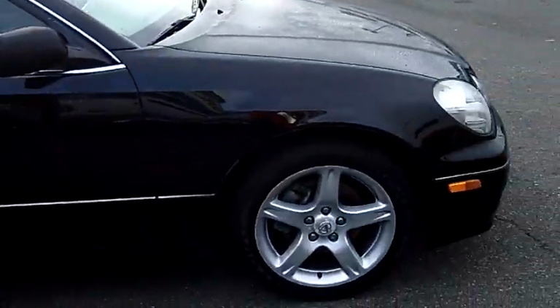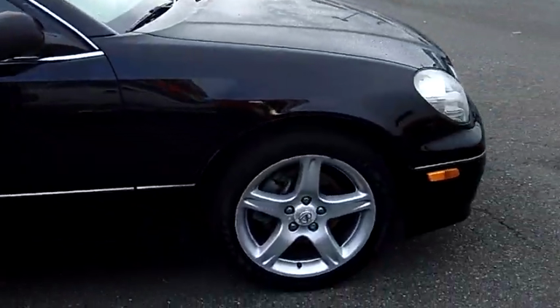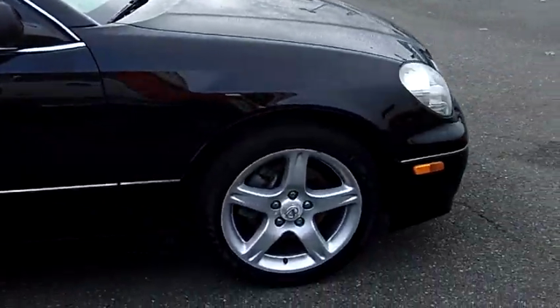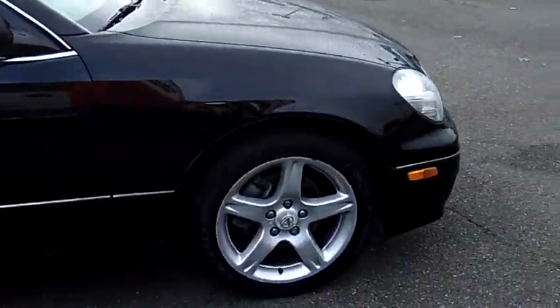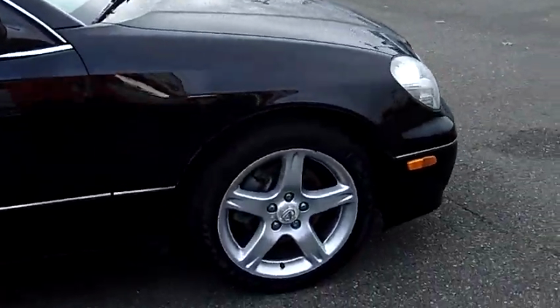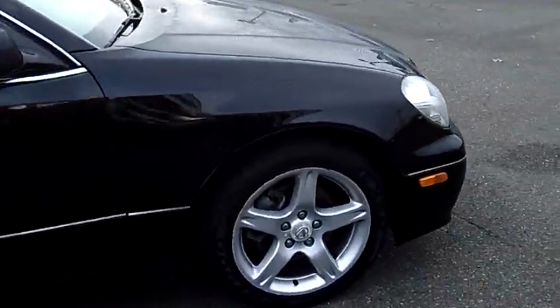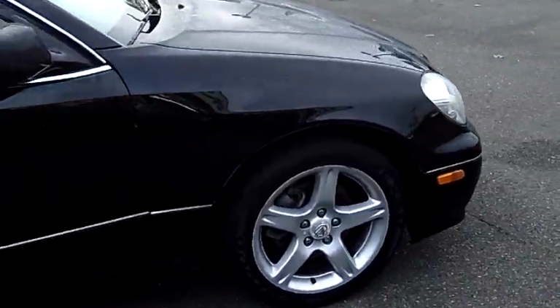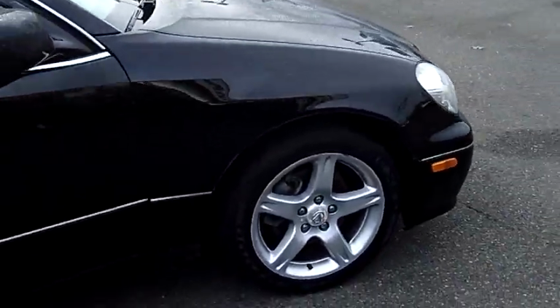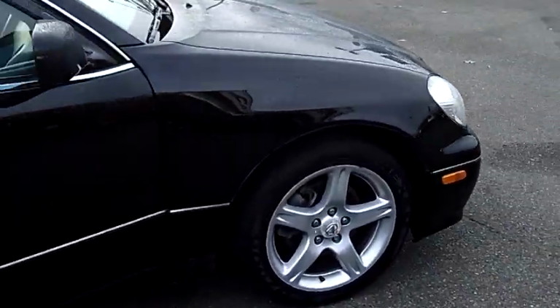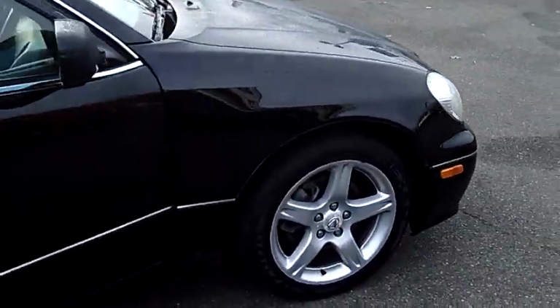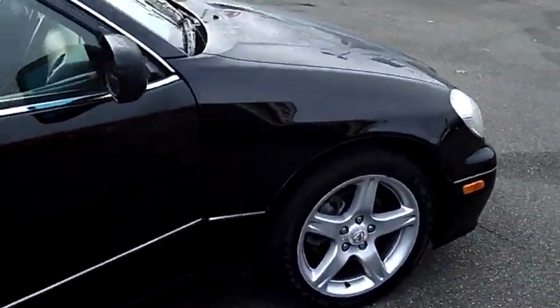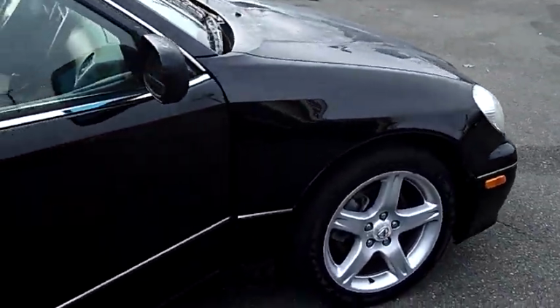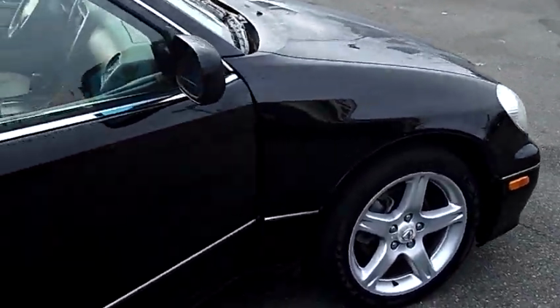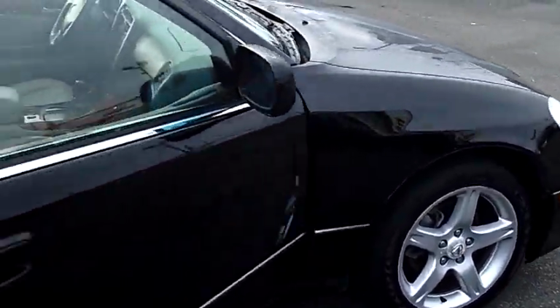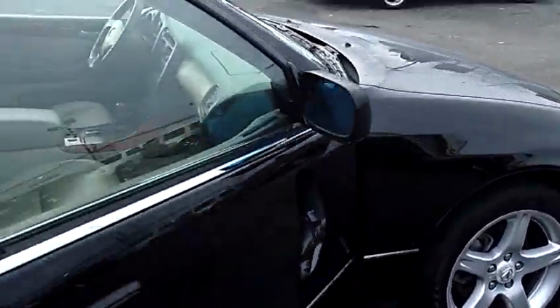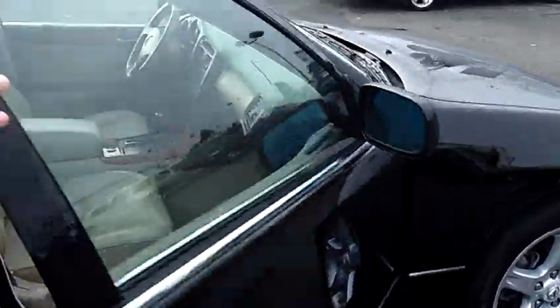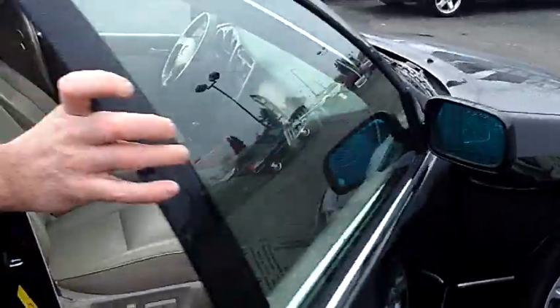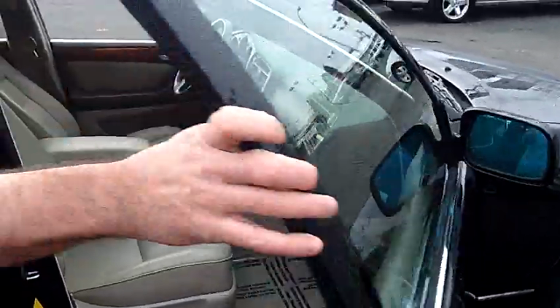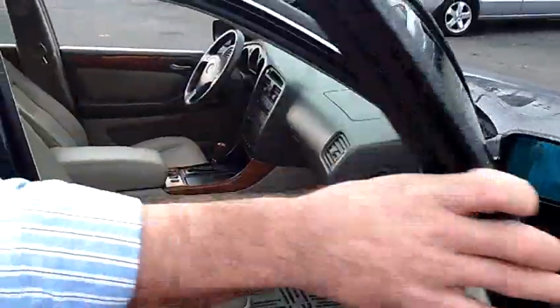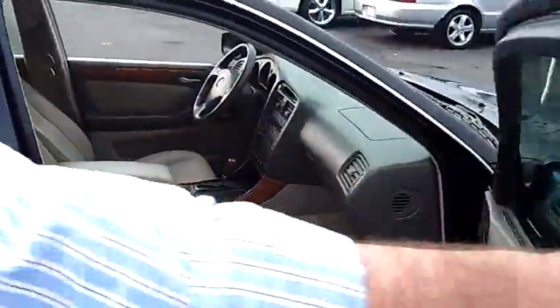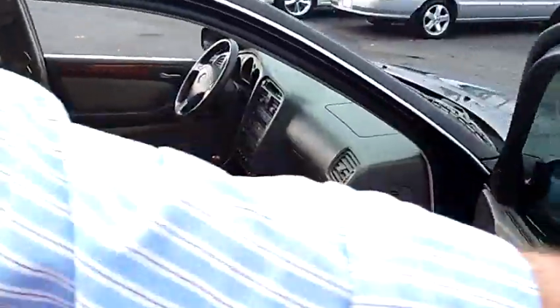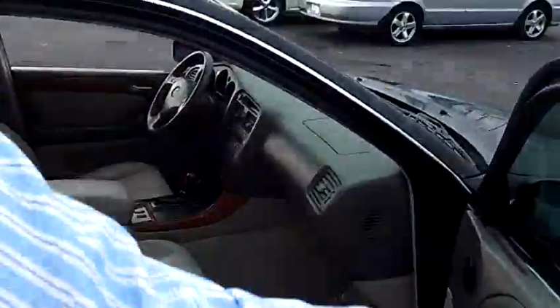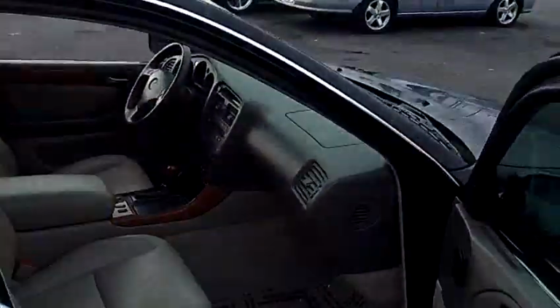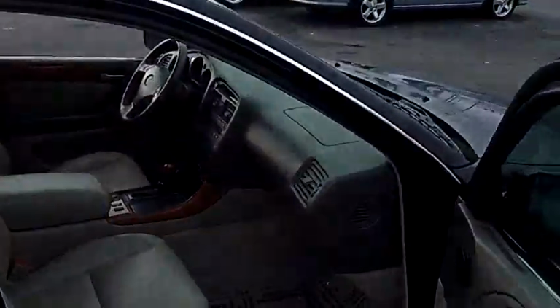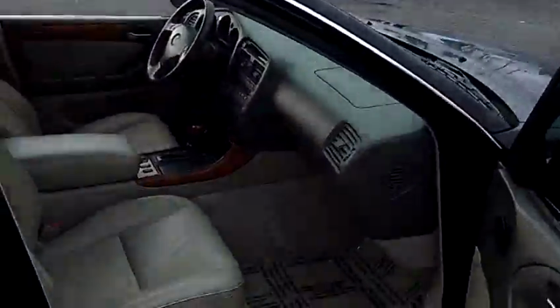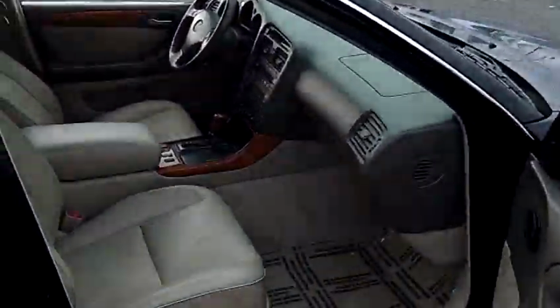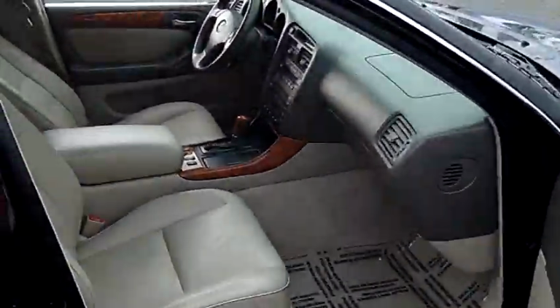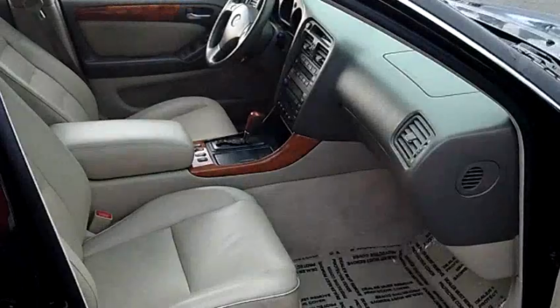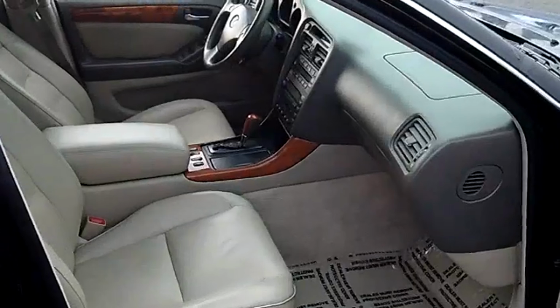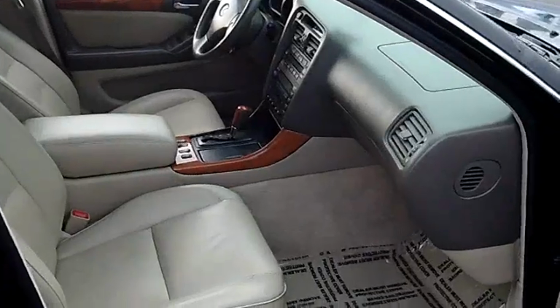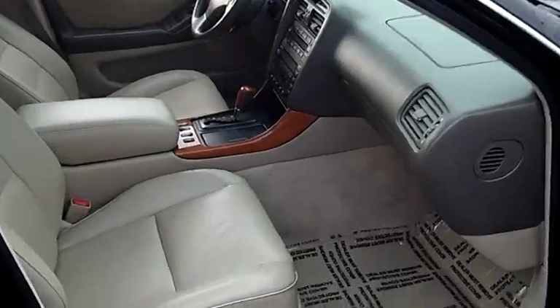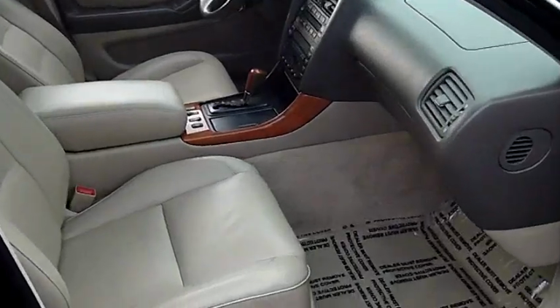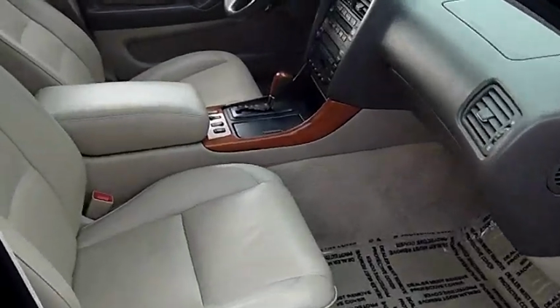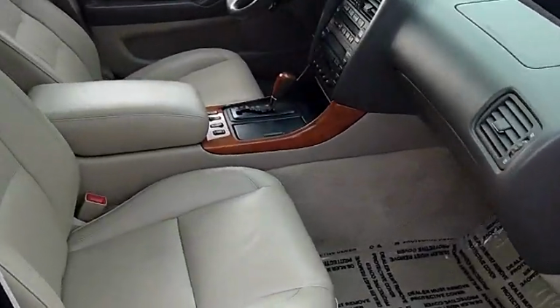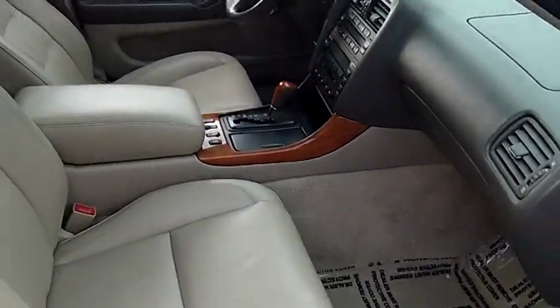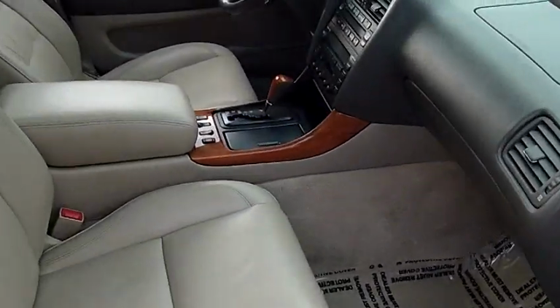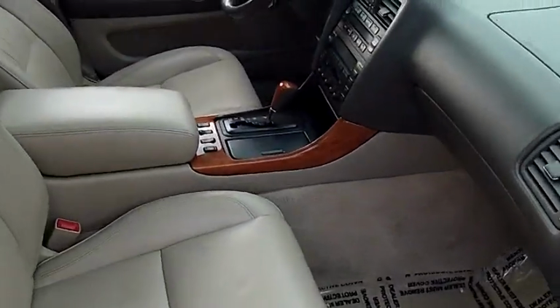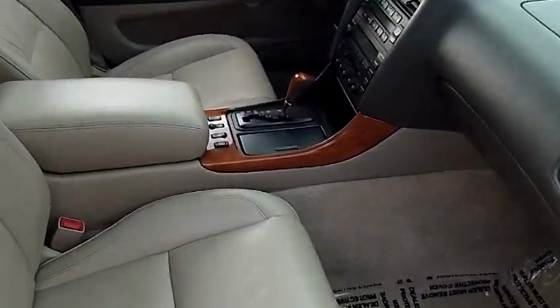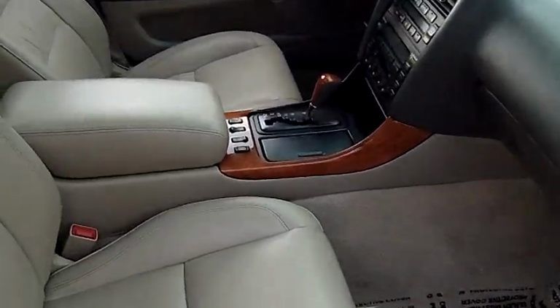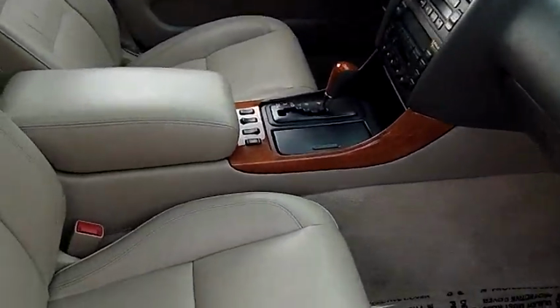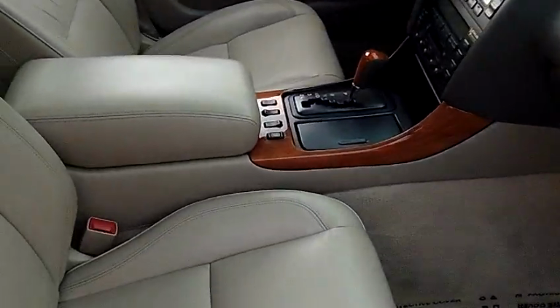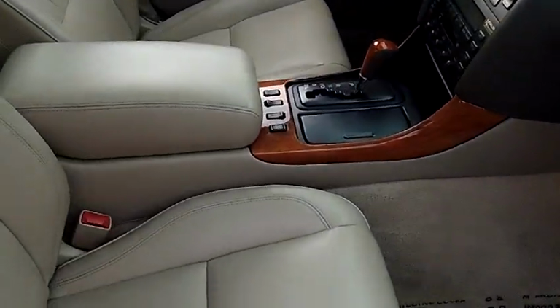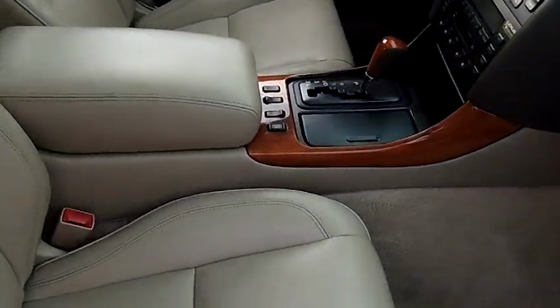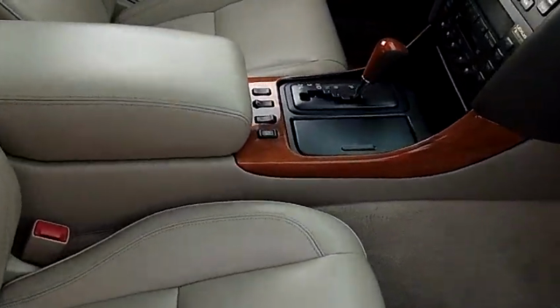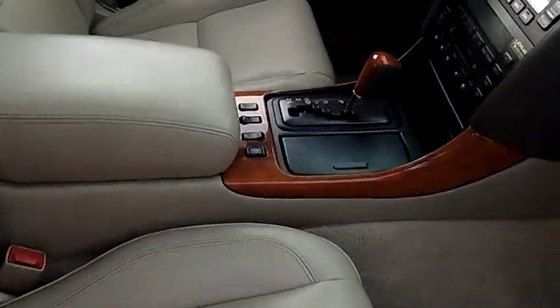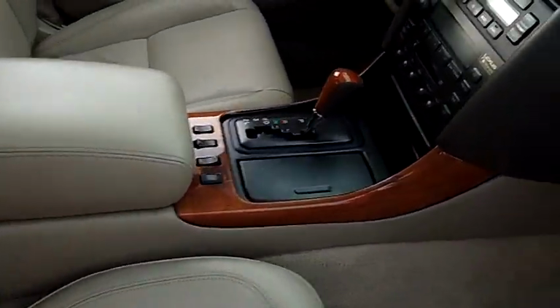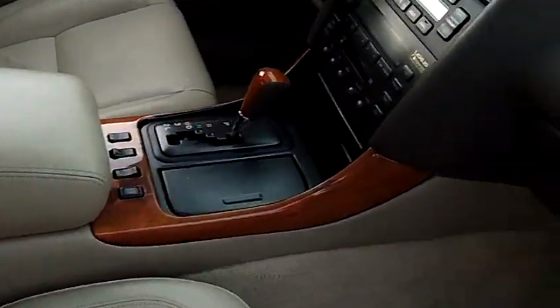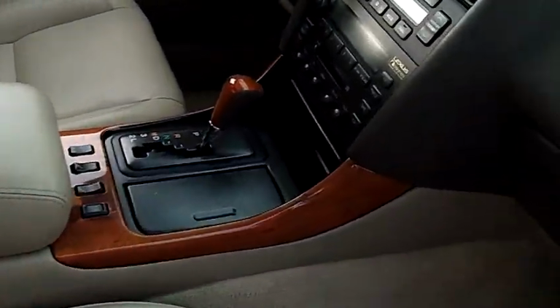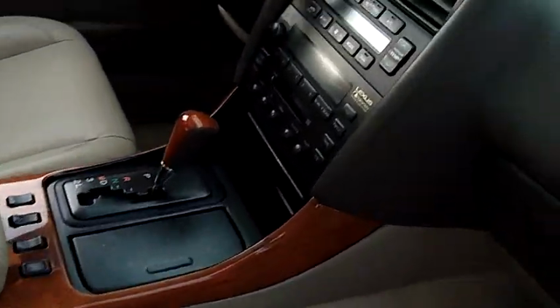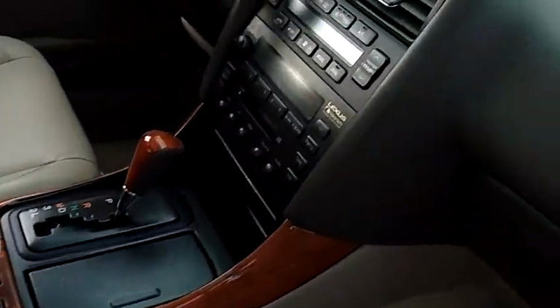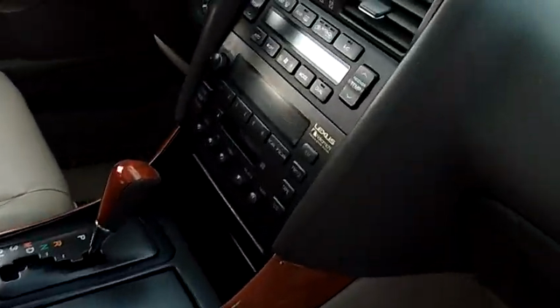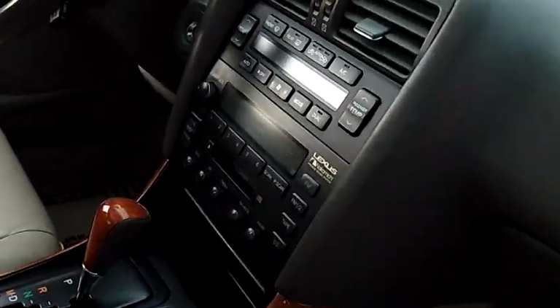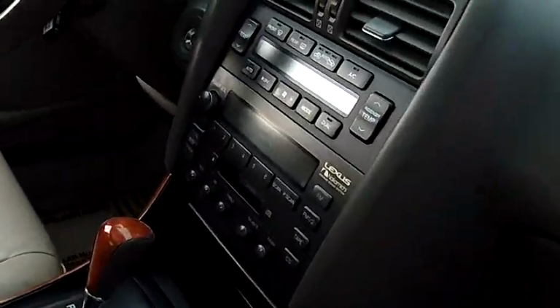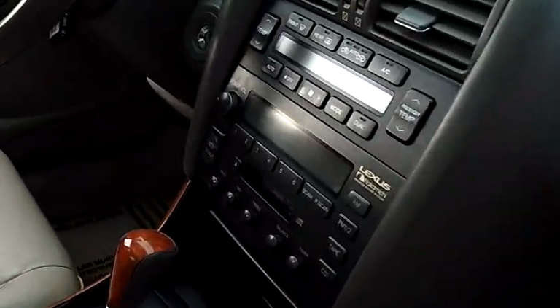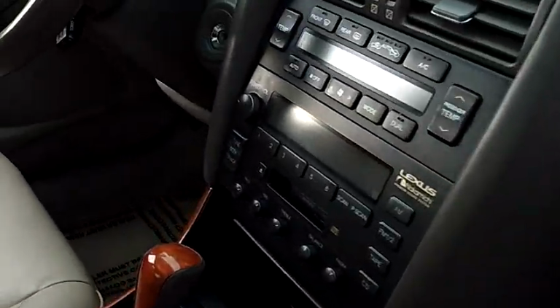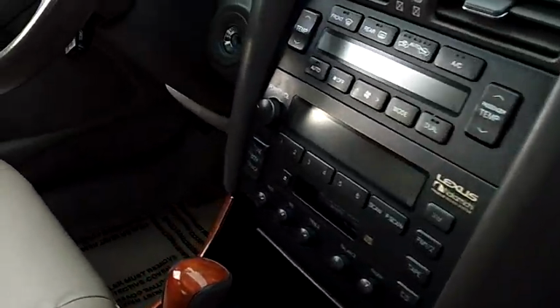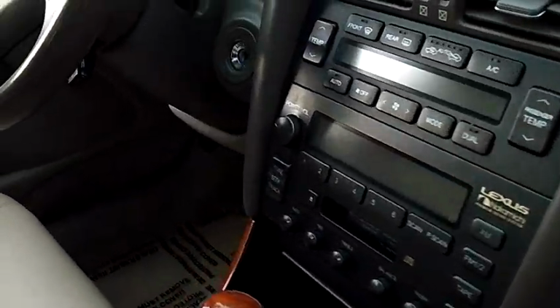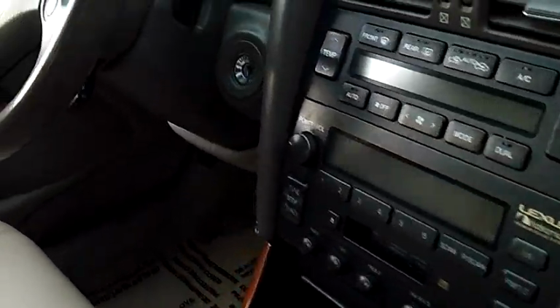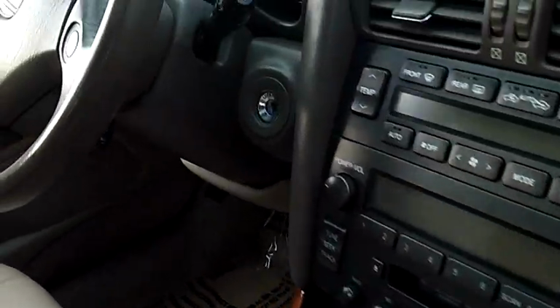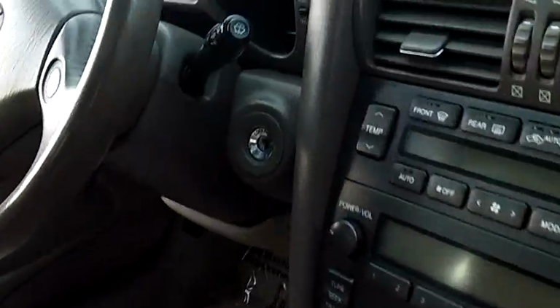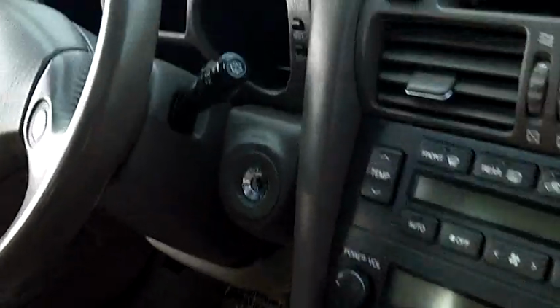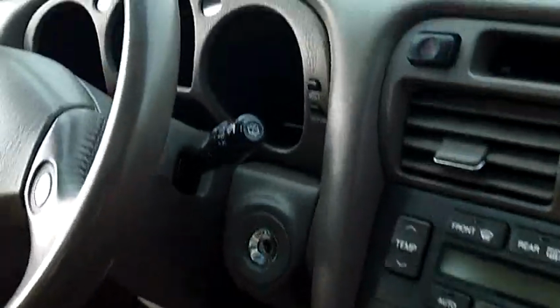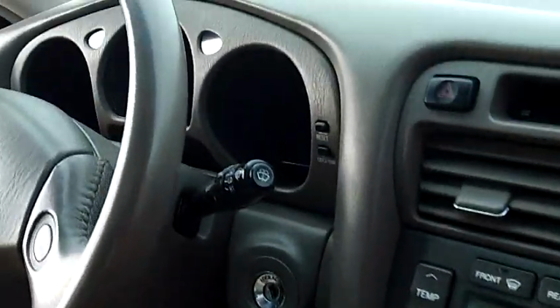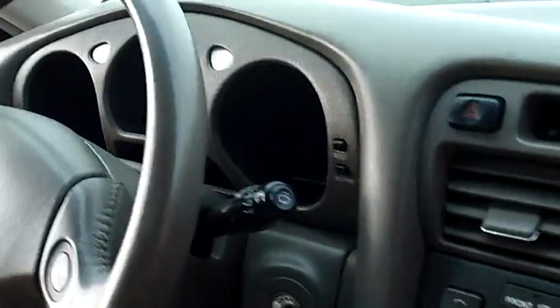The GS comes fully loaded — every single option available. Leather seats, heated seats, power seats on both sides.